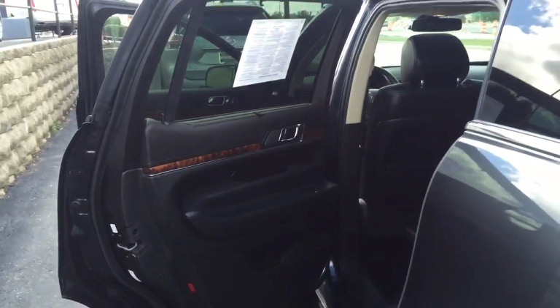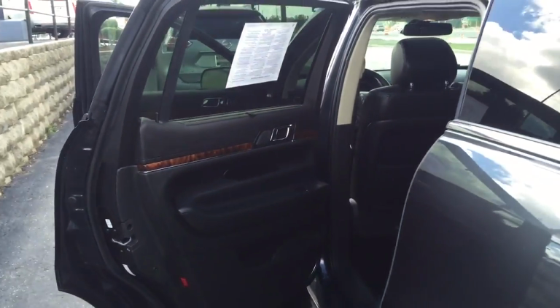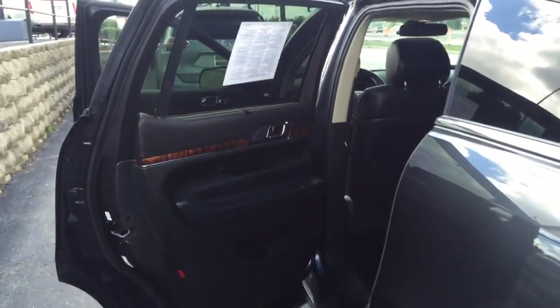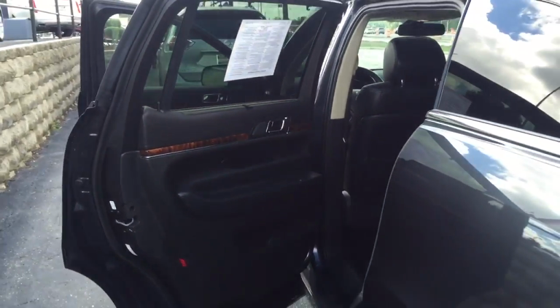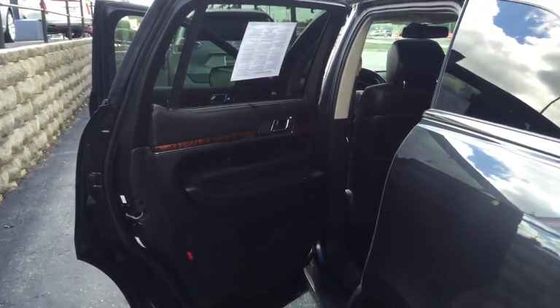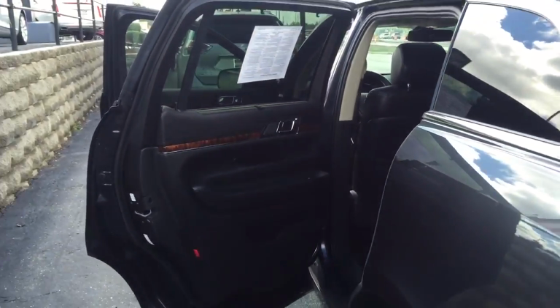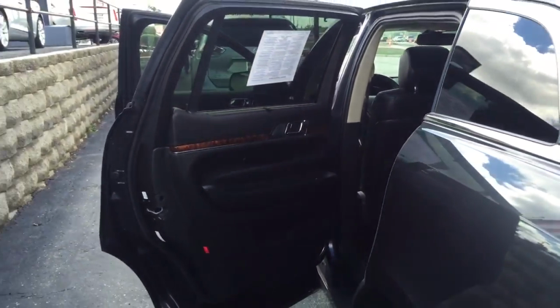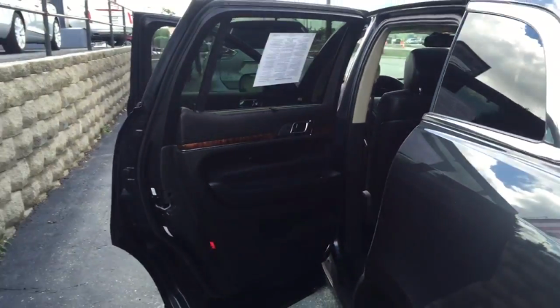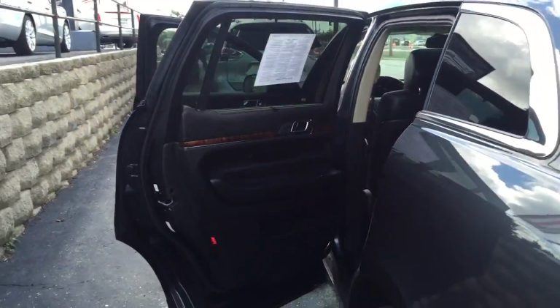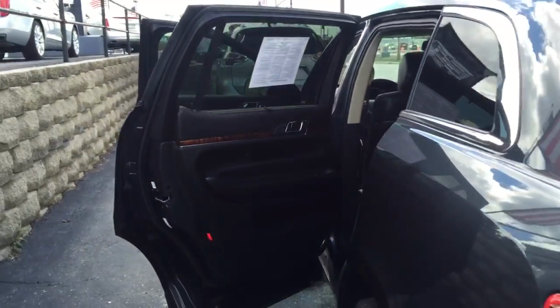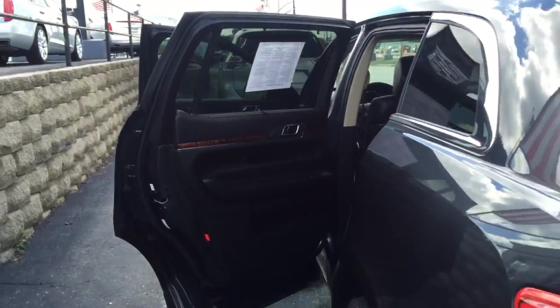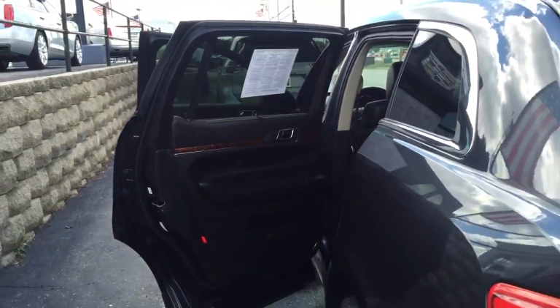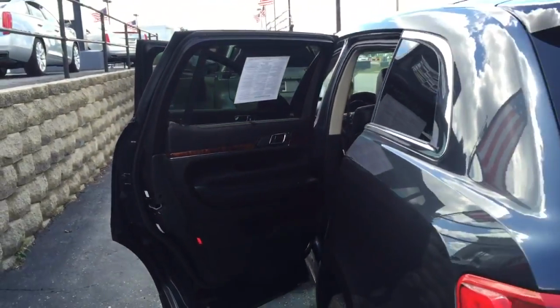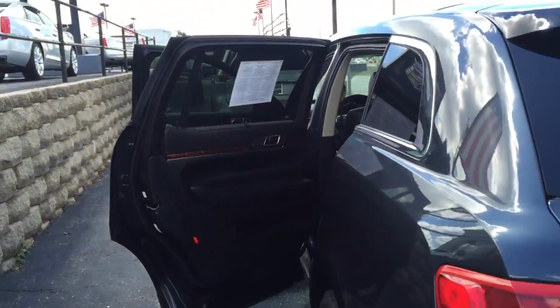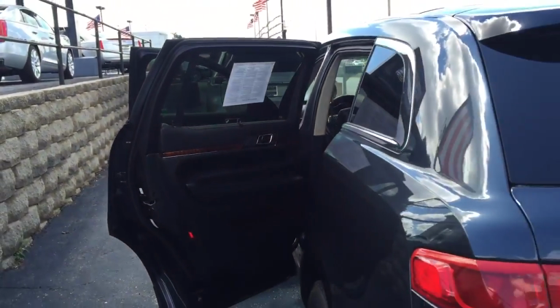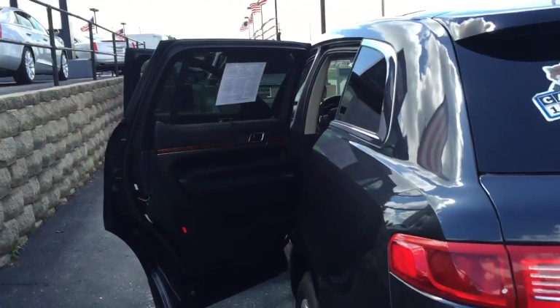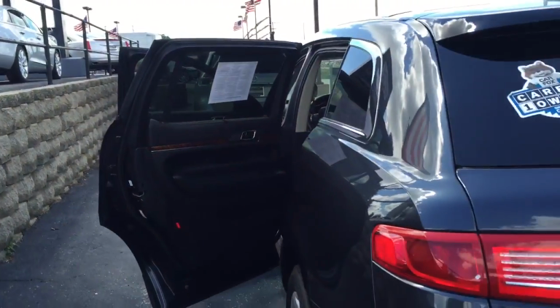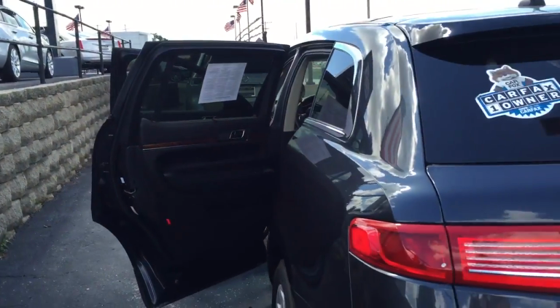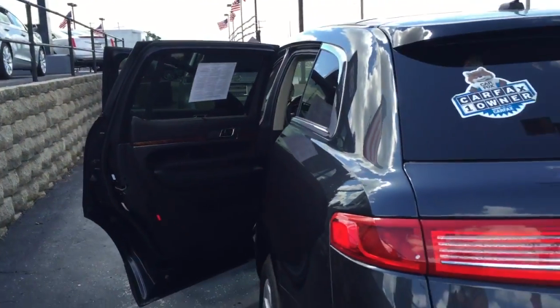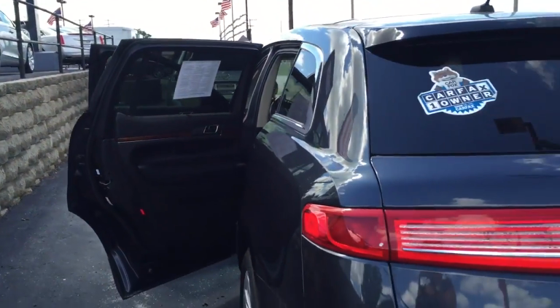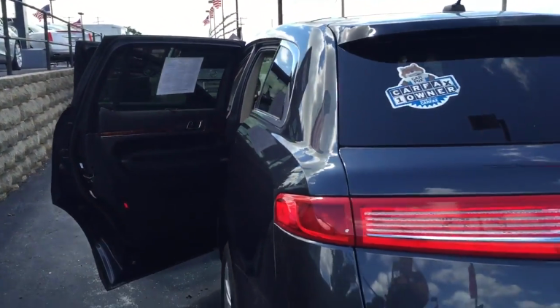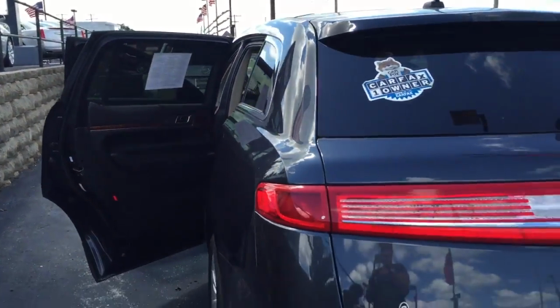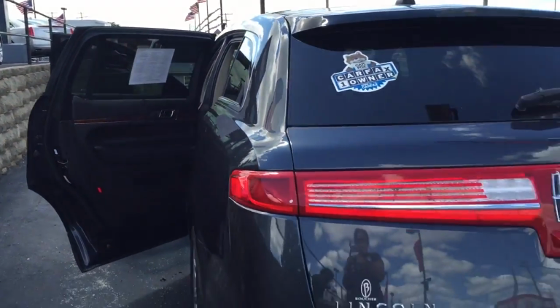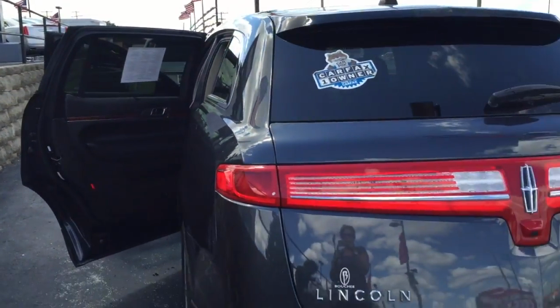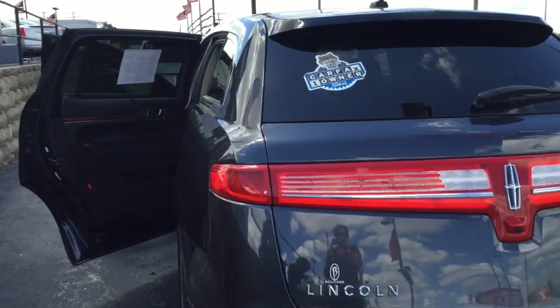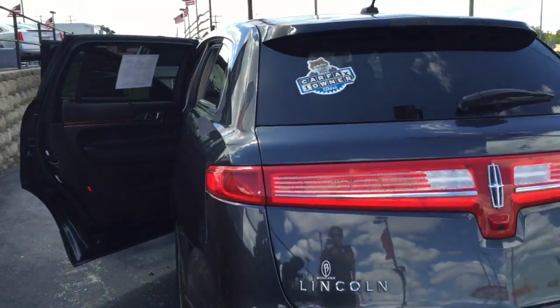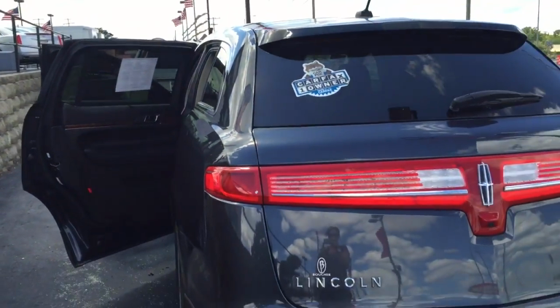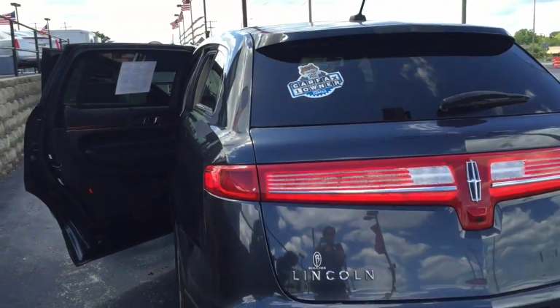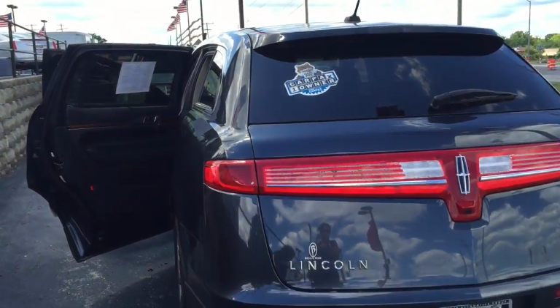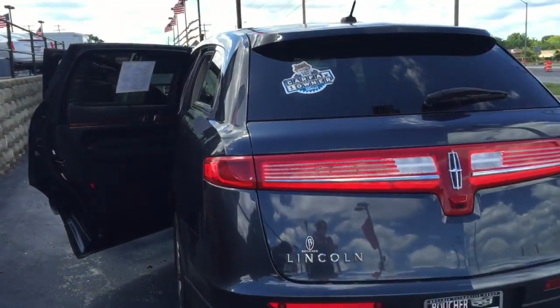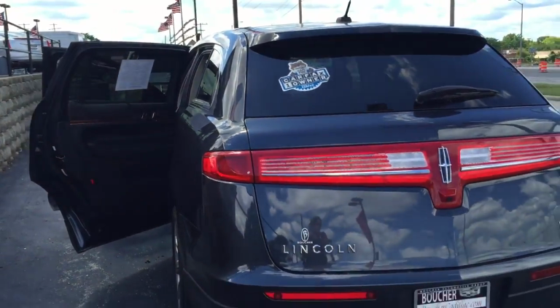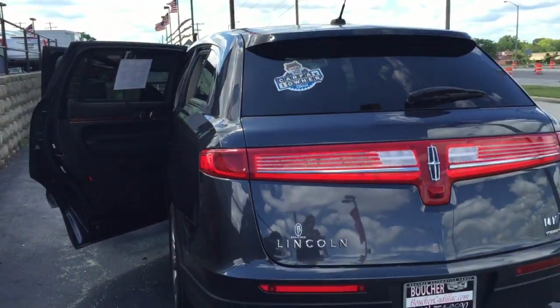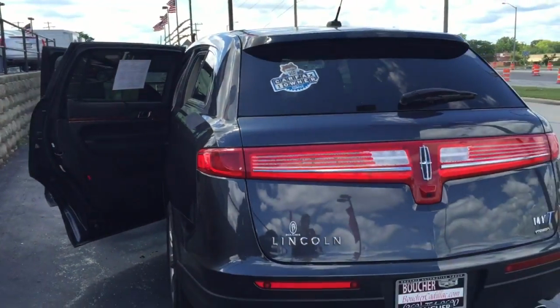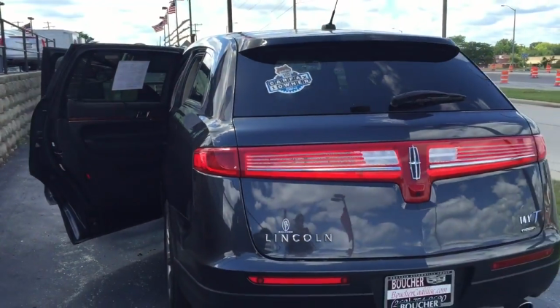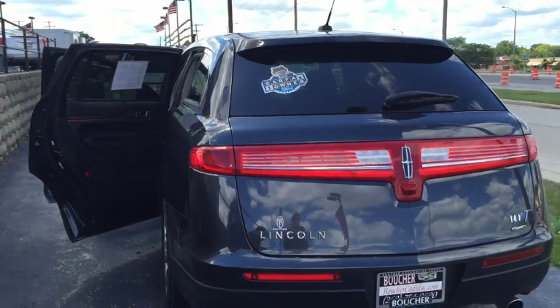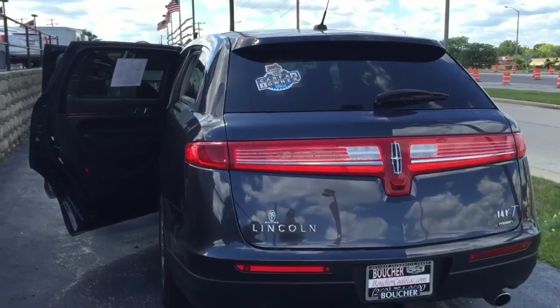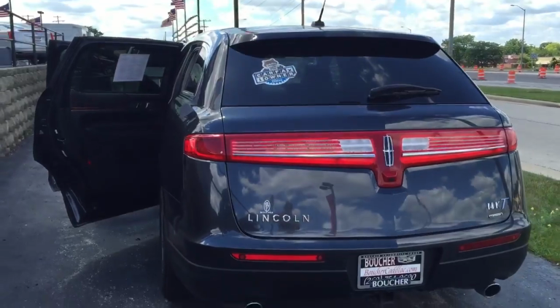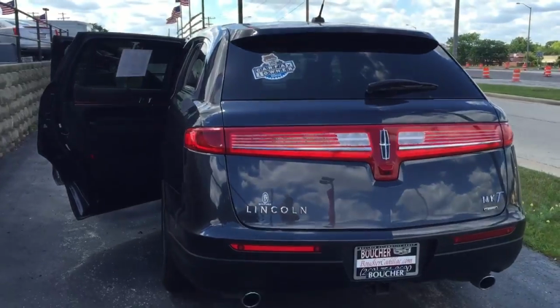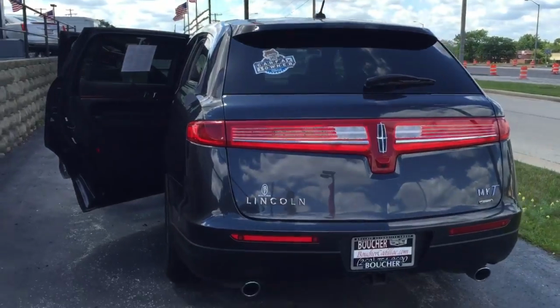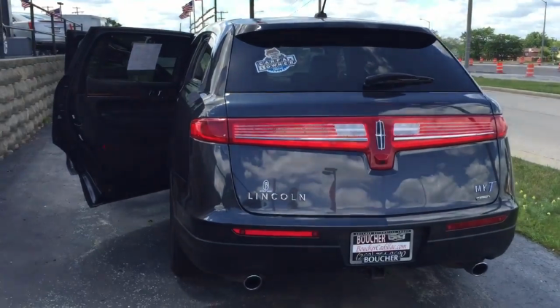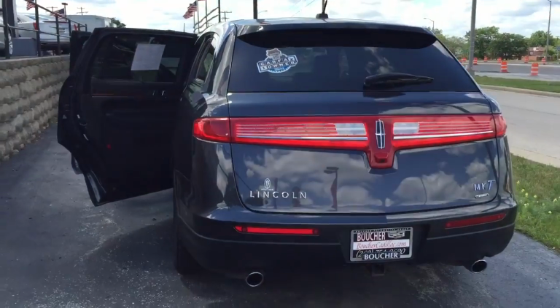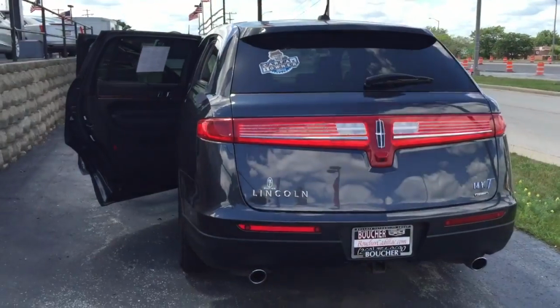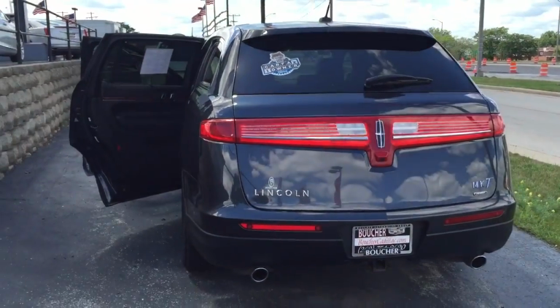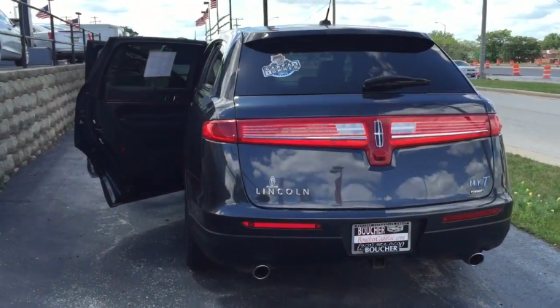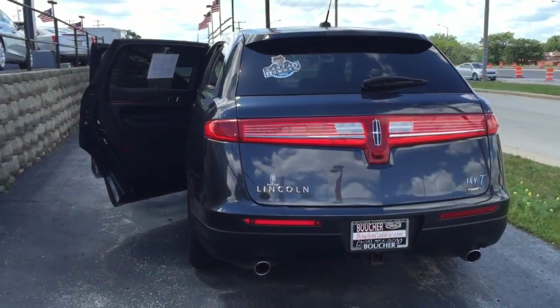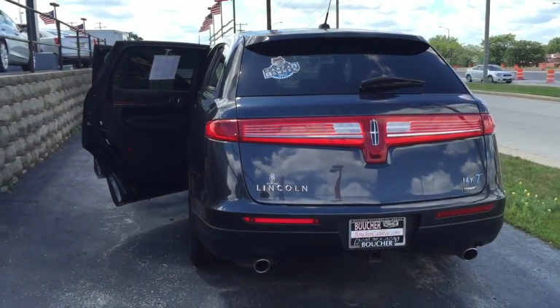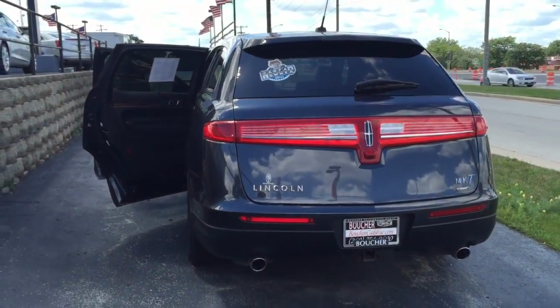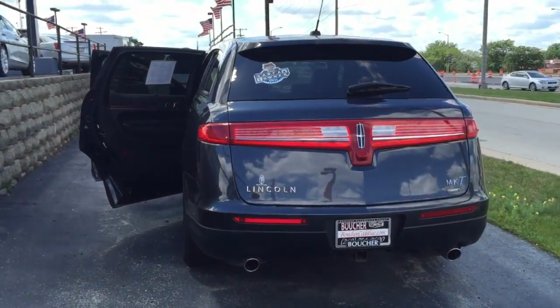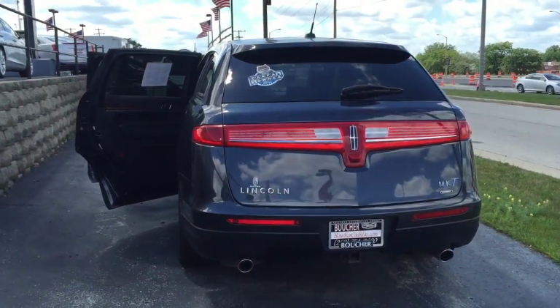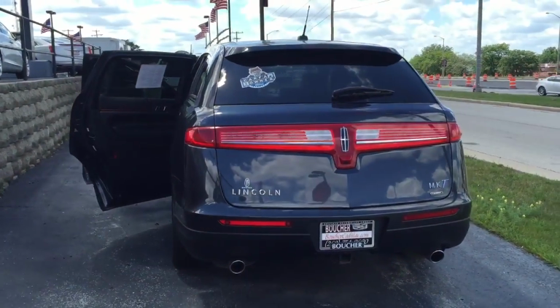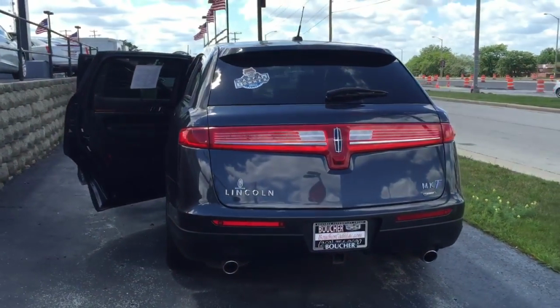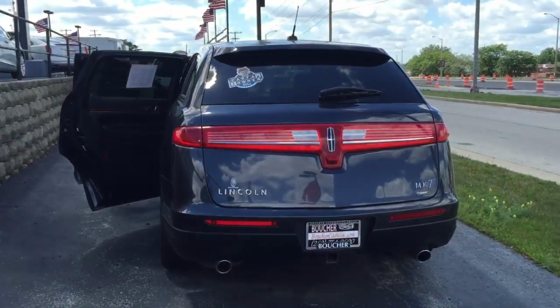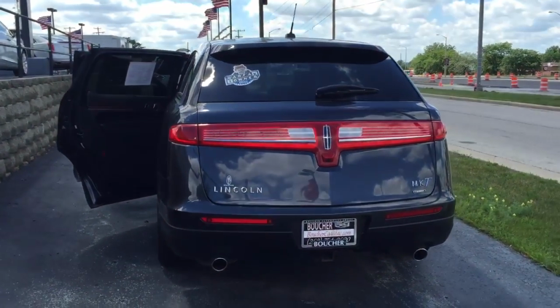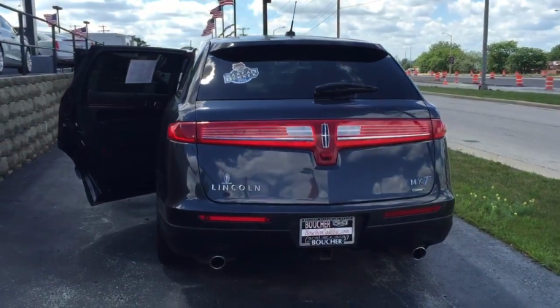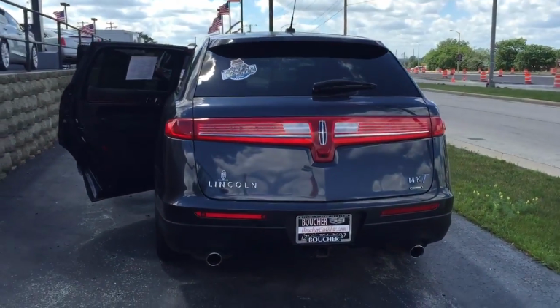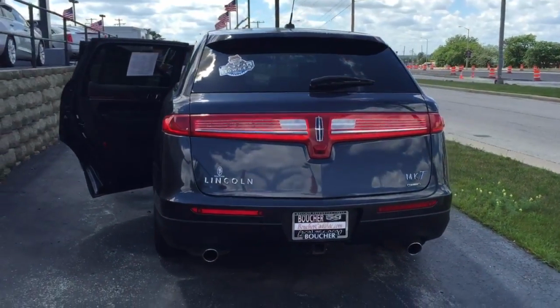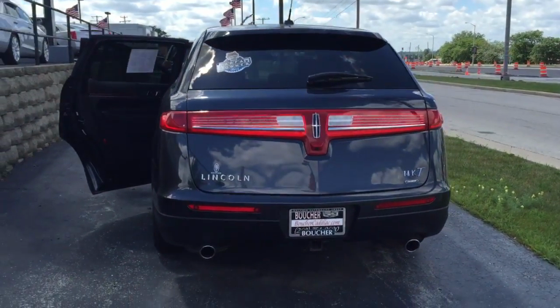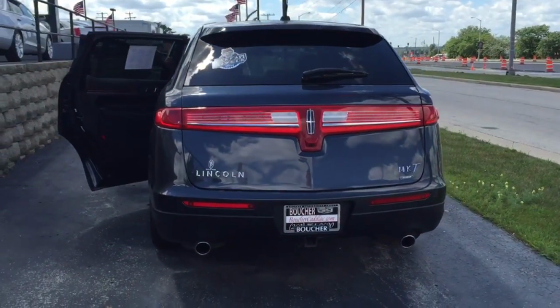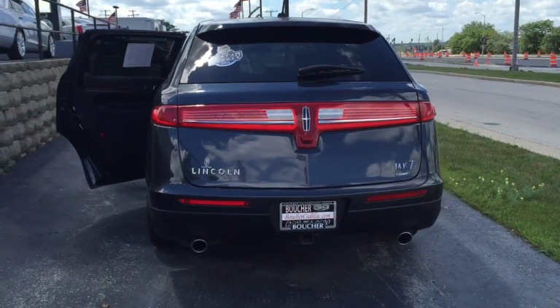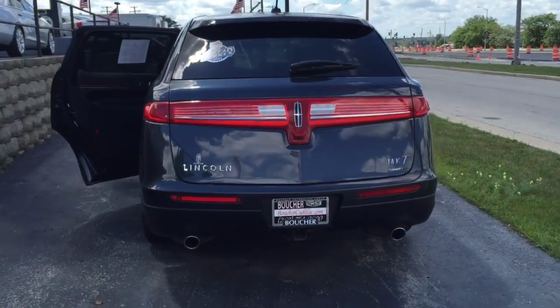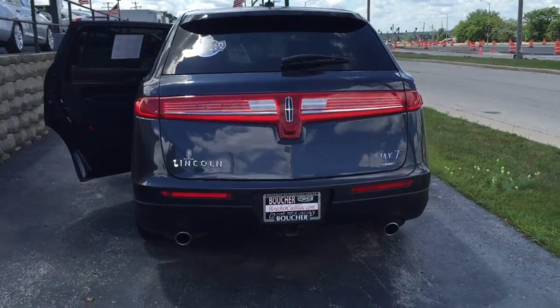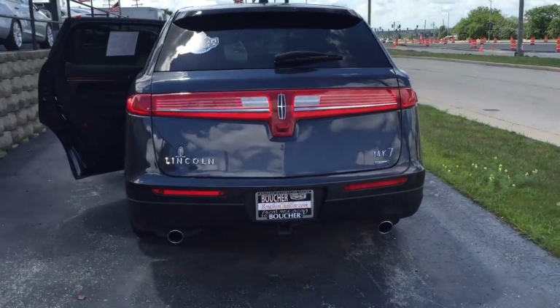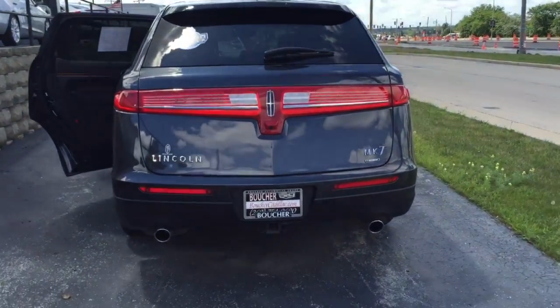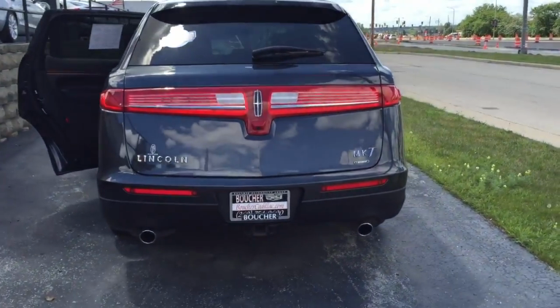This also comes with a remote start, so no matter if it's hot outside or cold outside, you're going to get into a vehicle that's adjusted just how you like it.